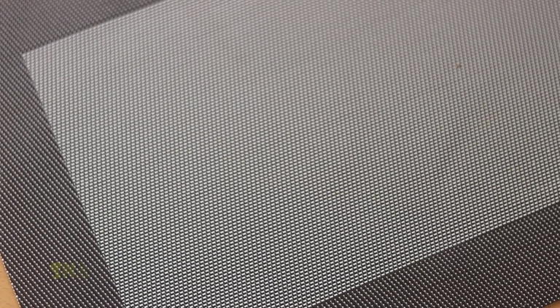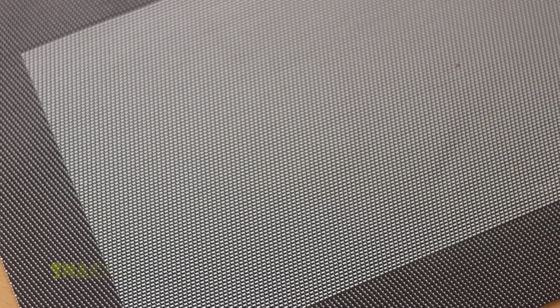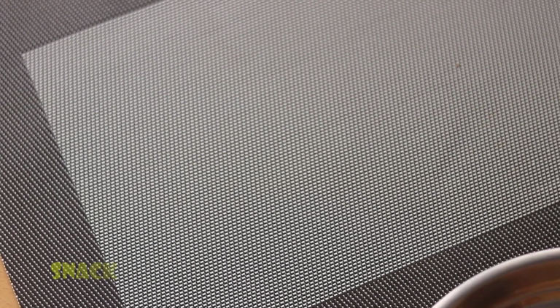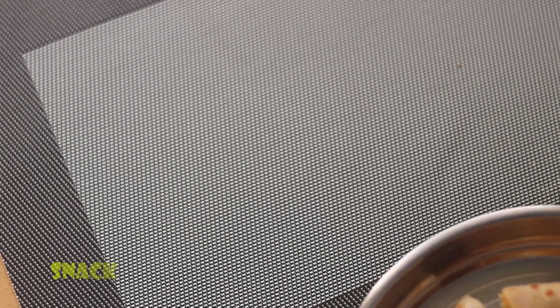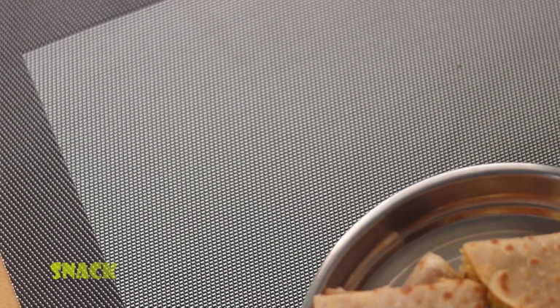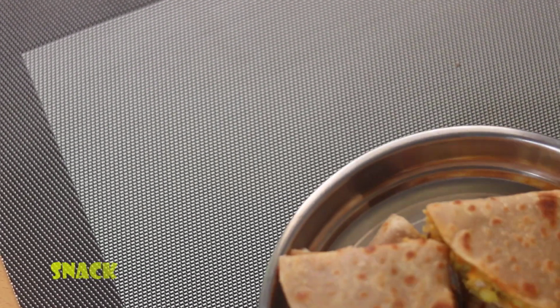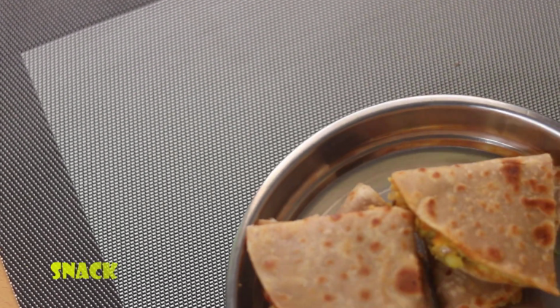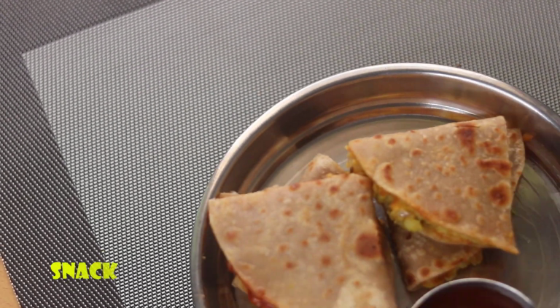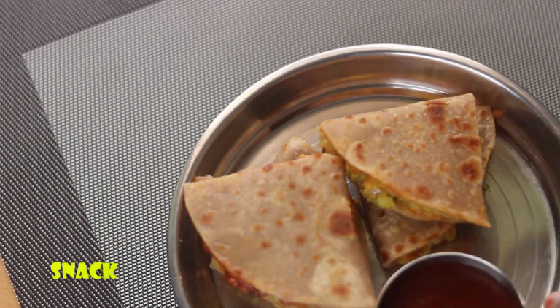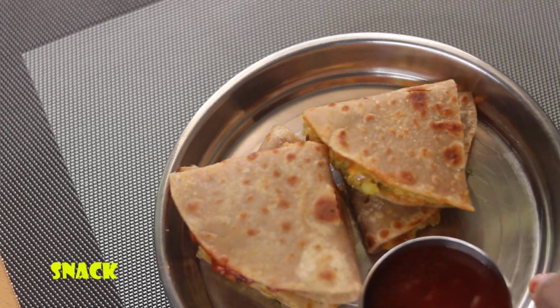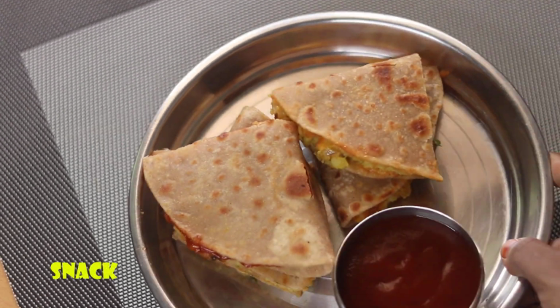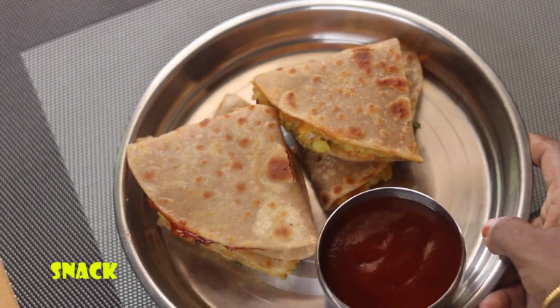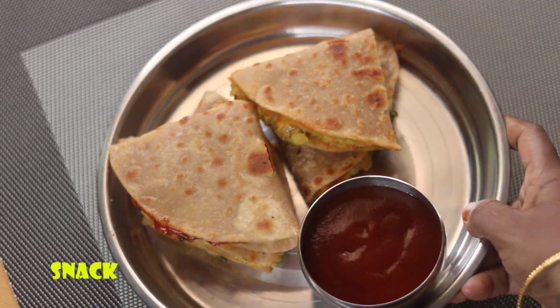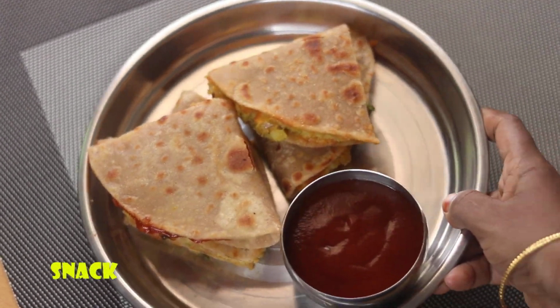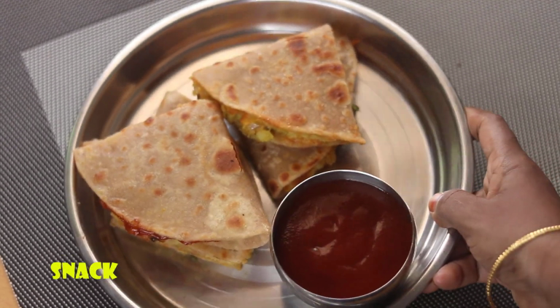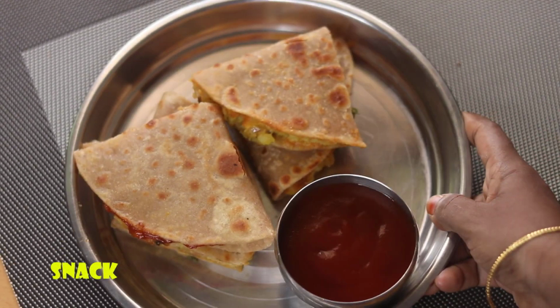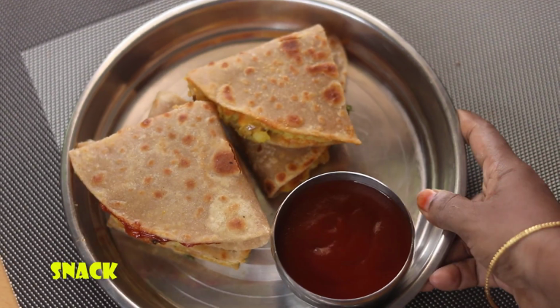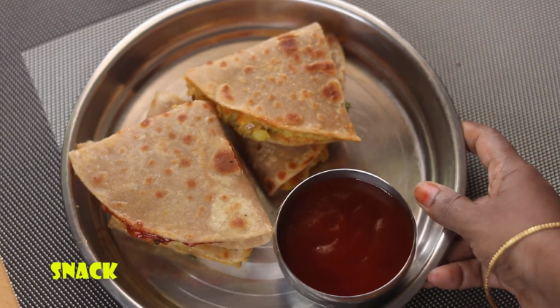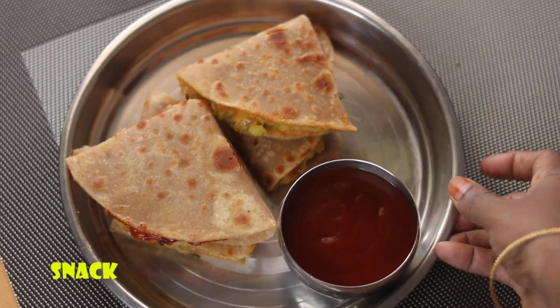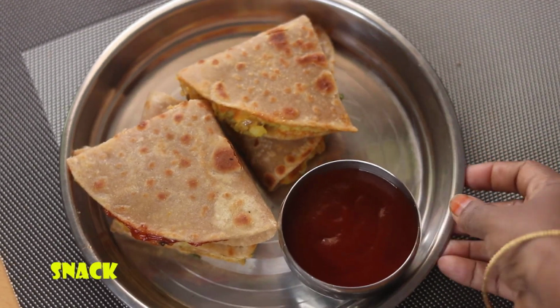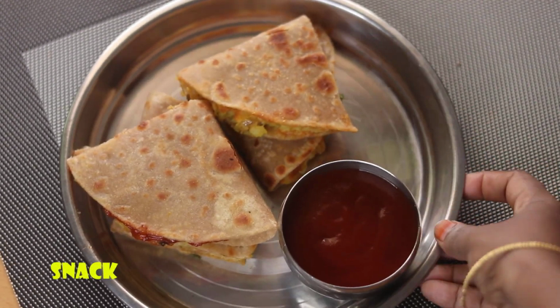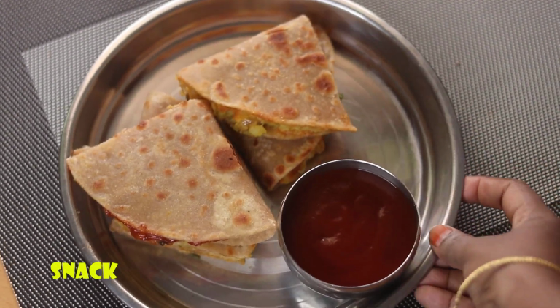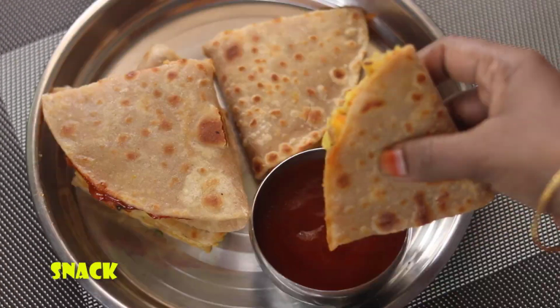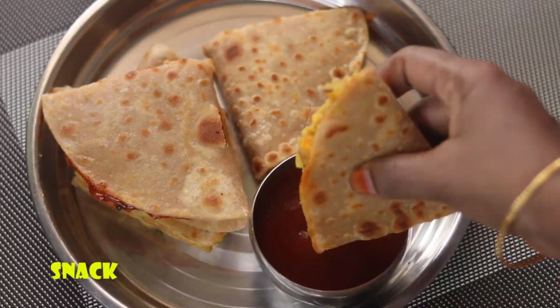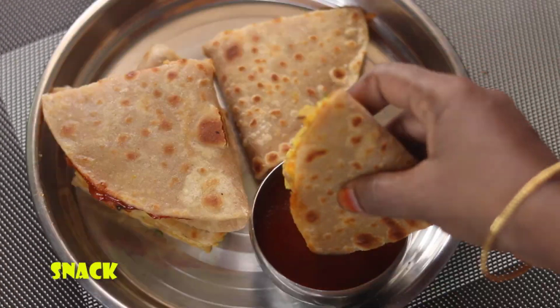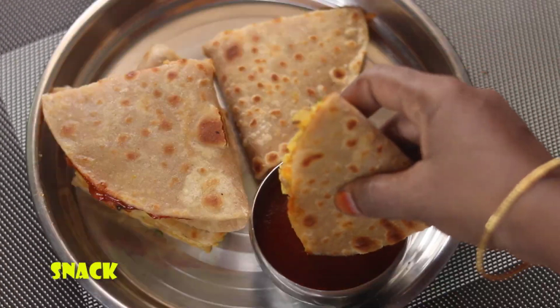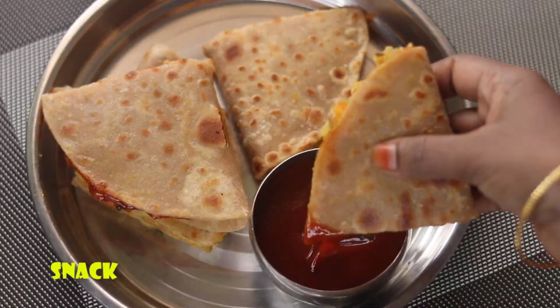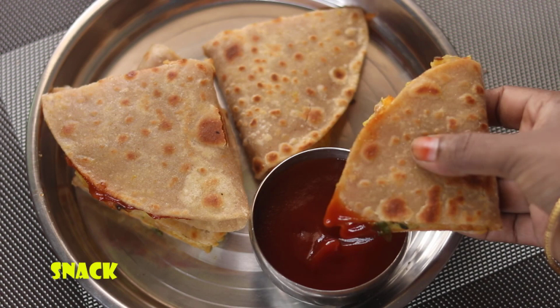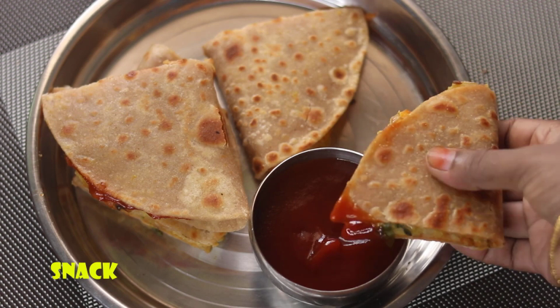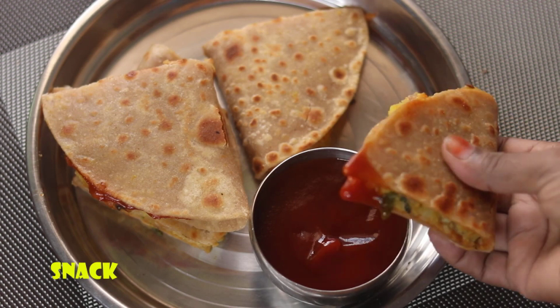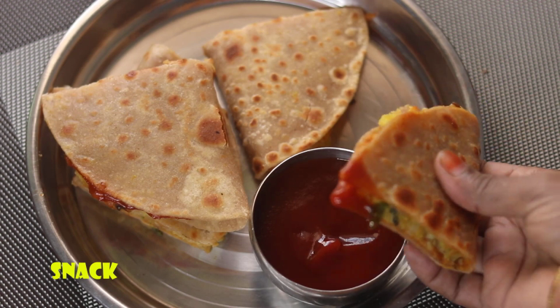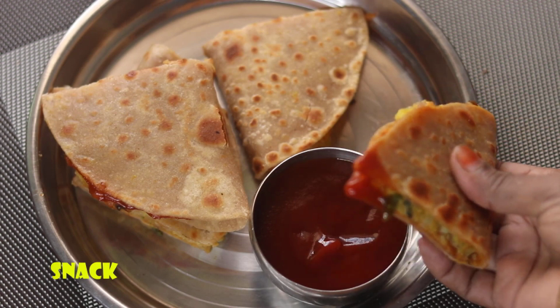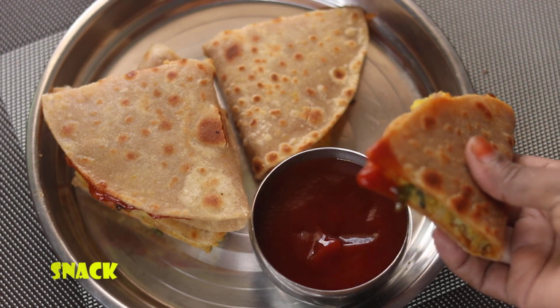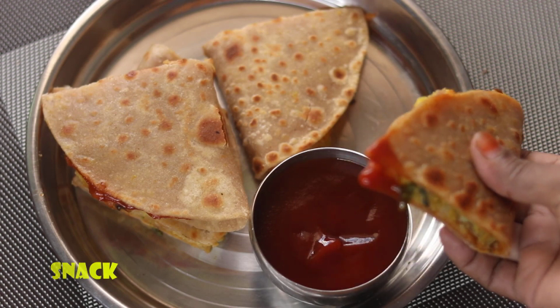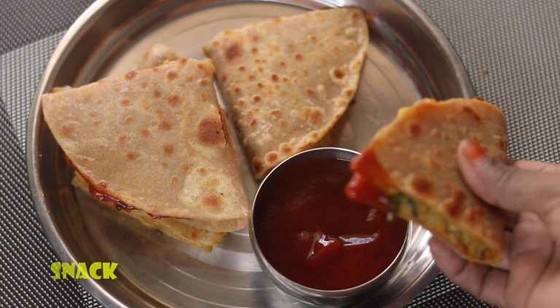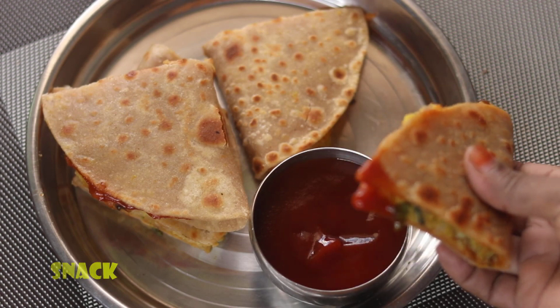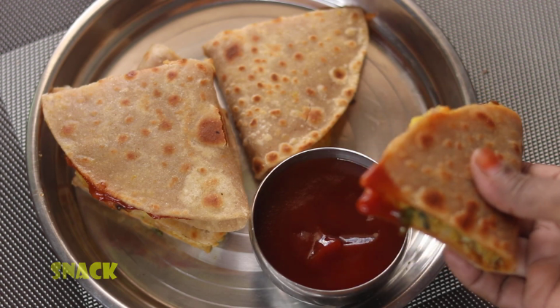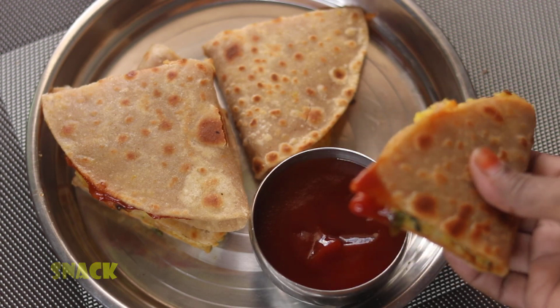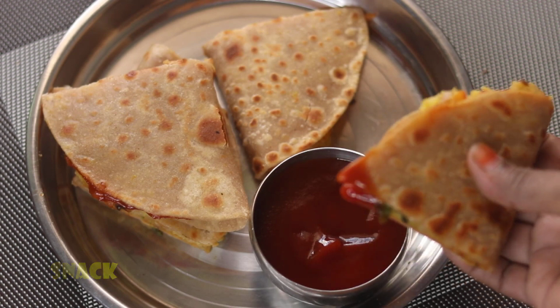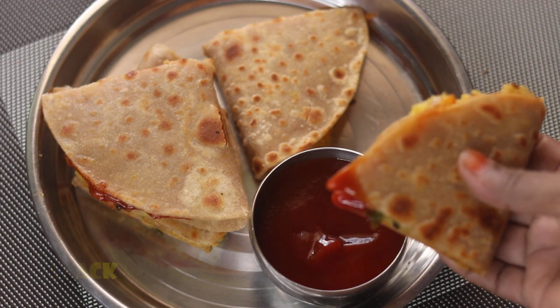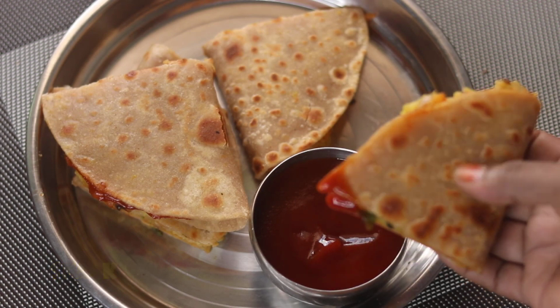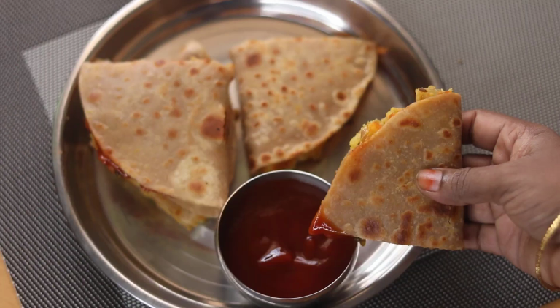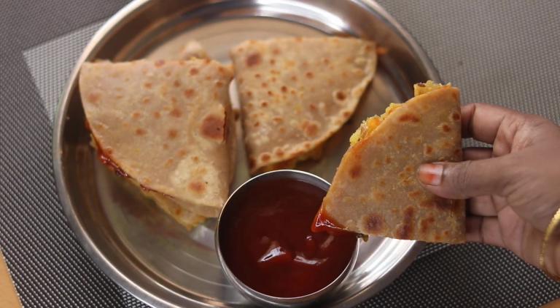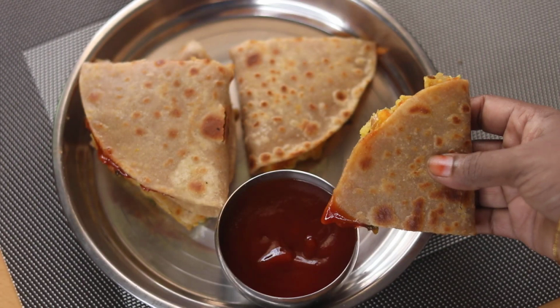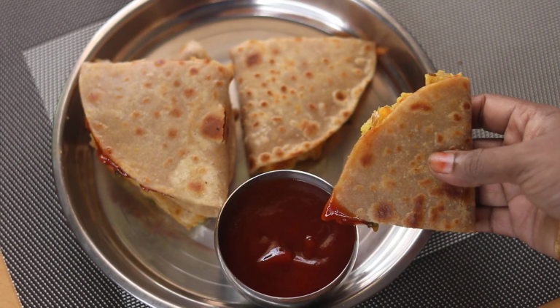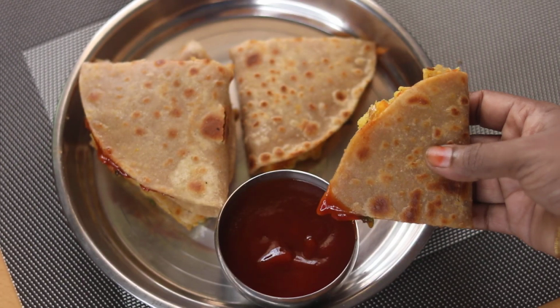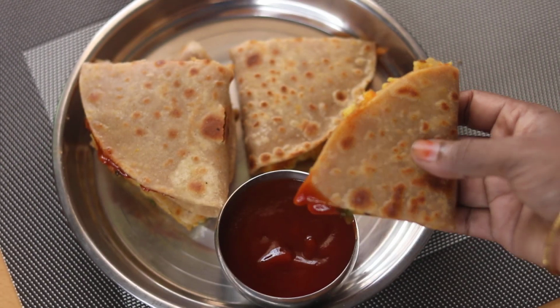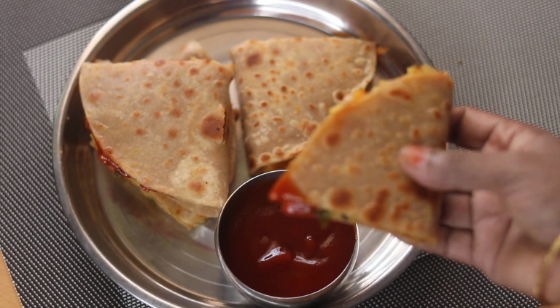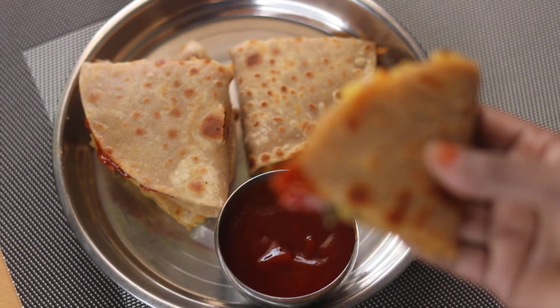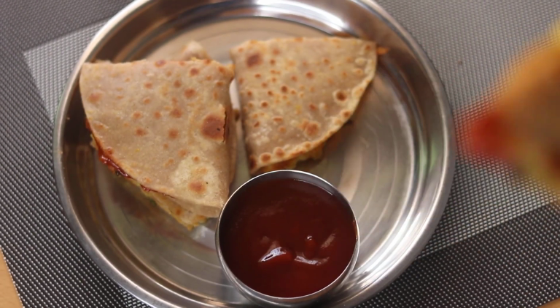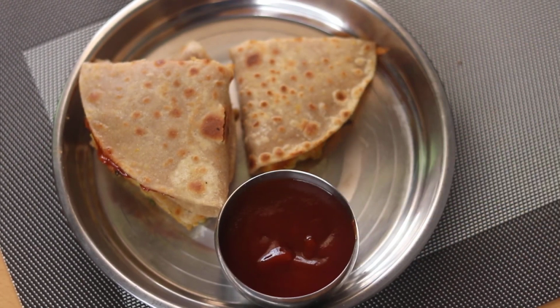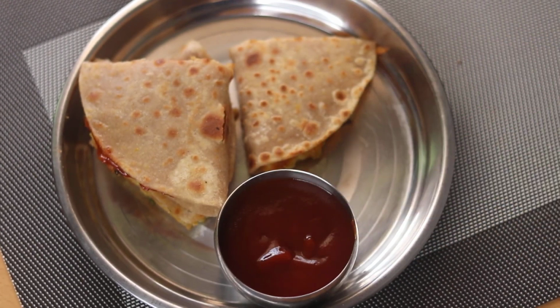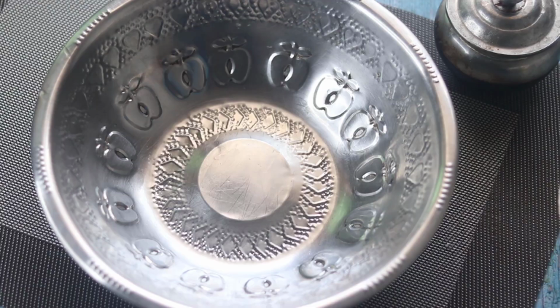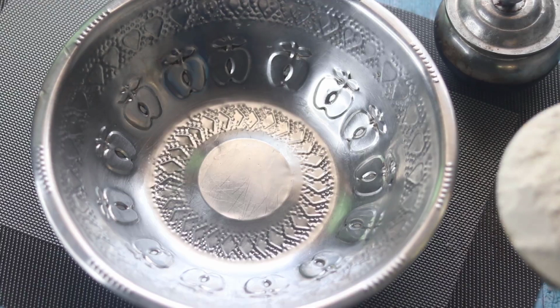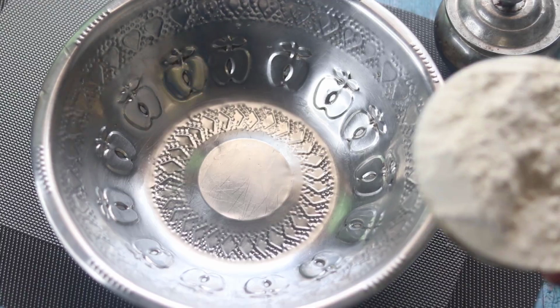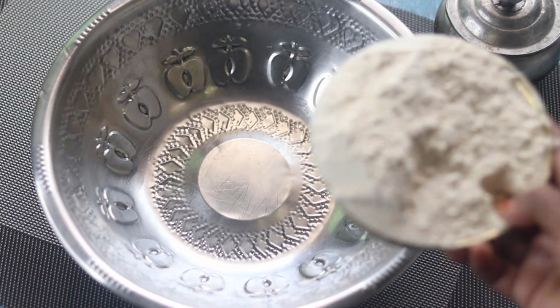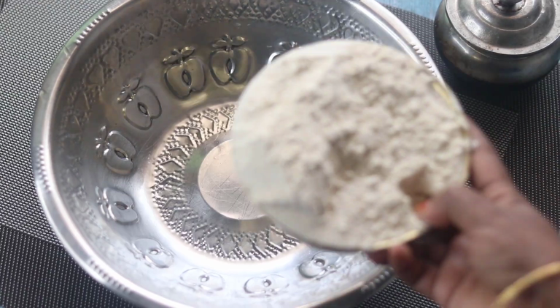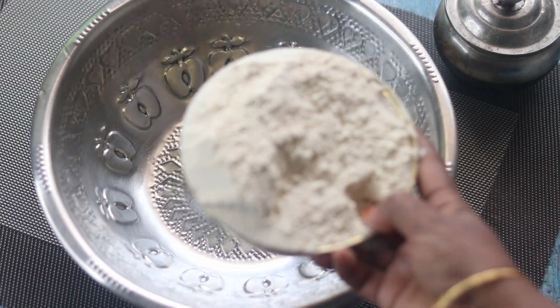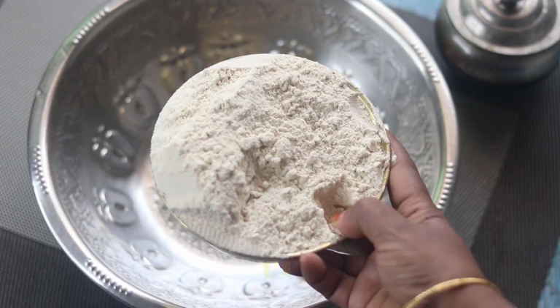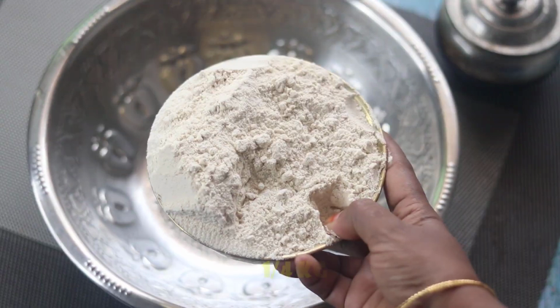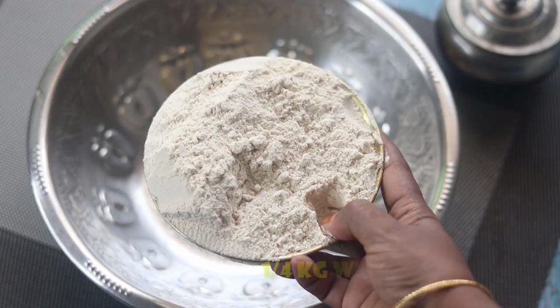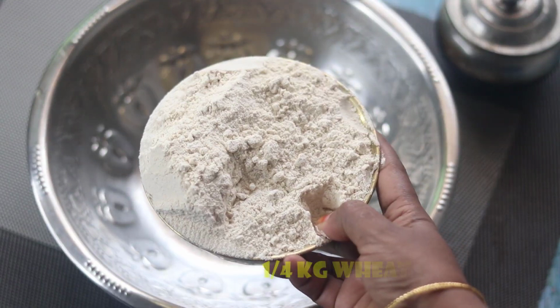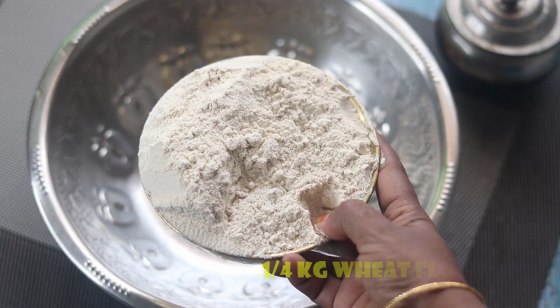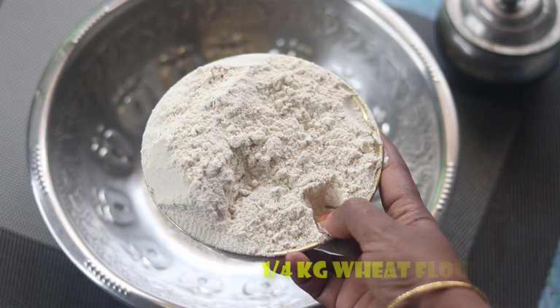I will try to make a snack for the evening time. It is crispy and tasty. I will show you in the video.